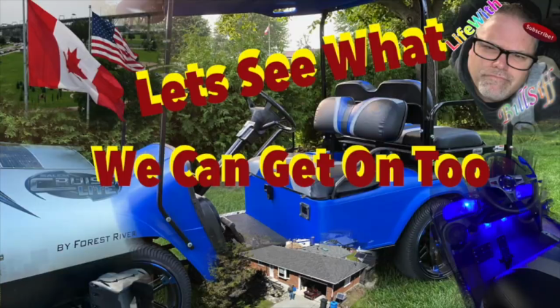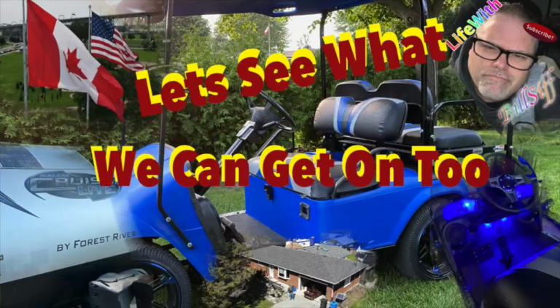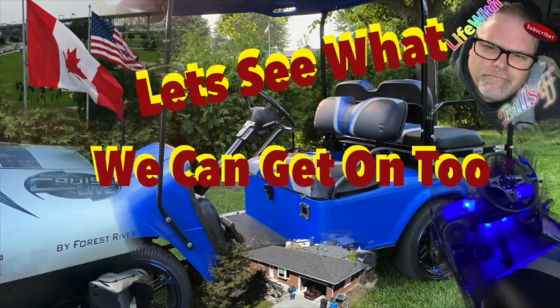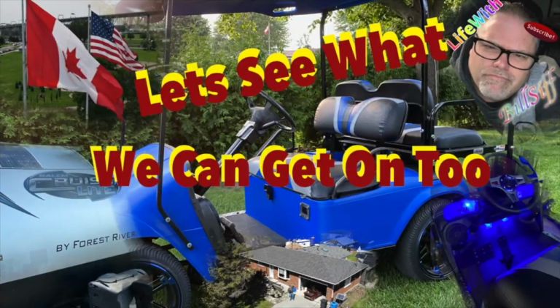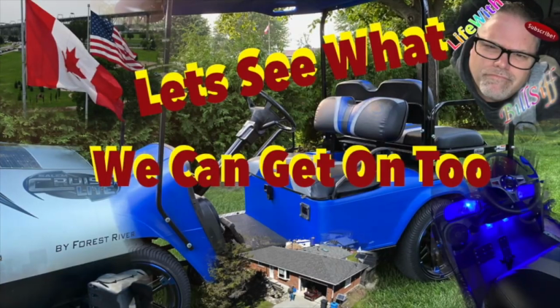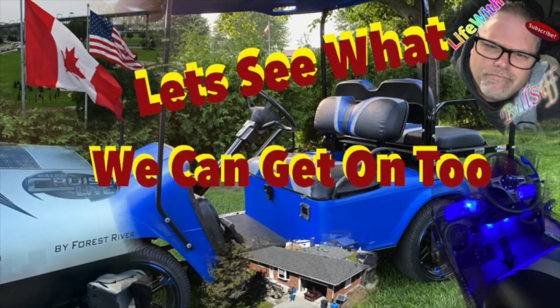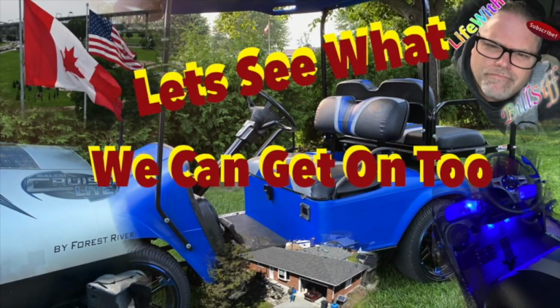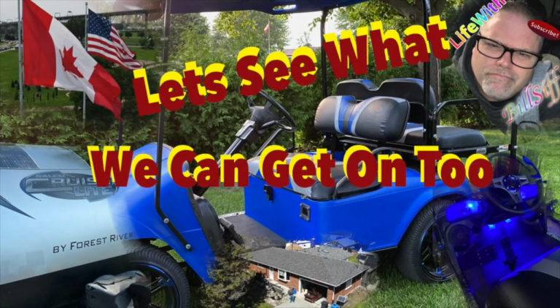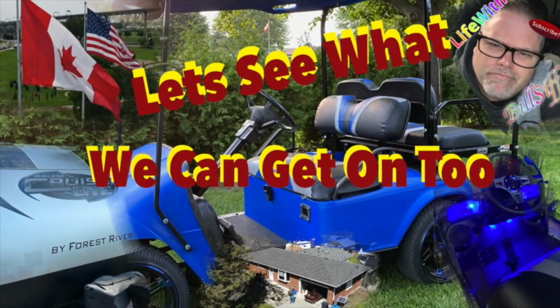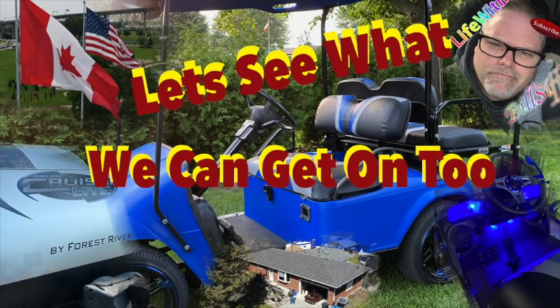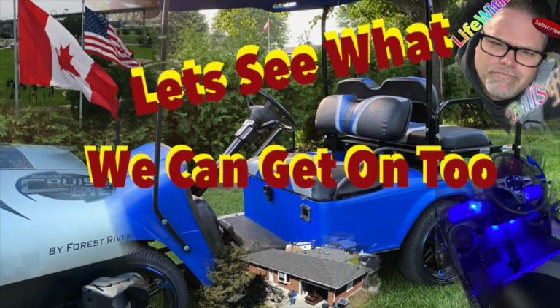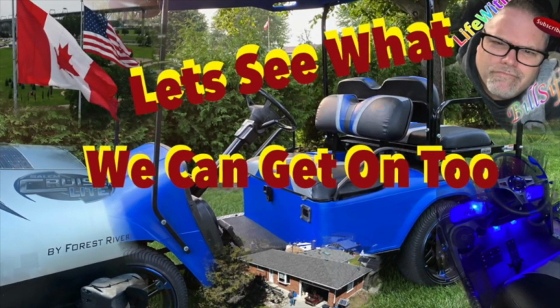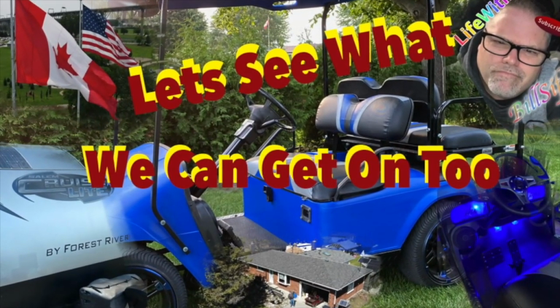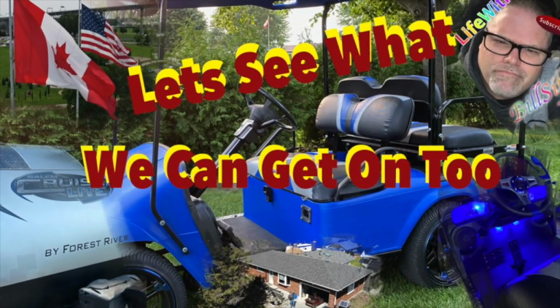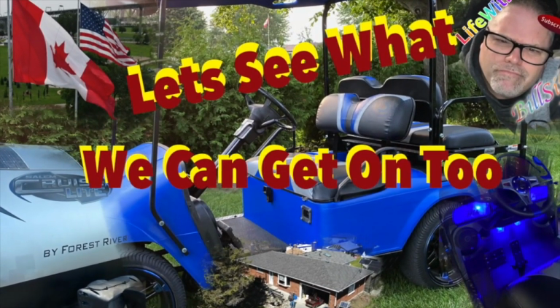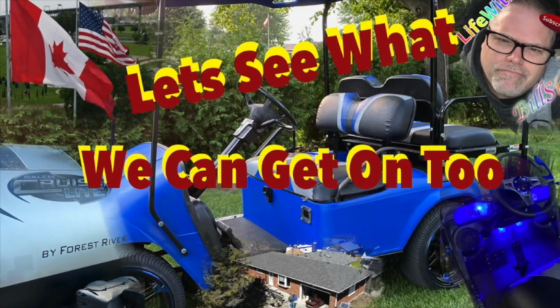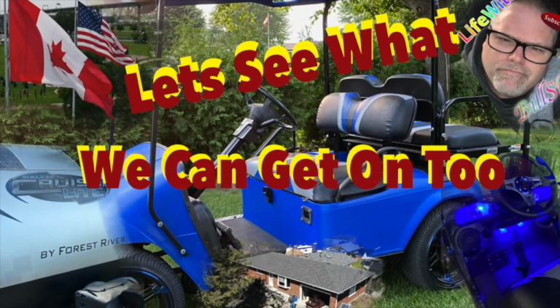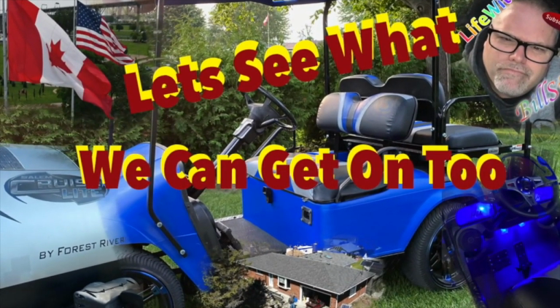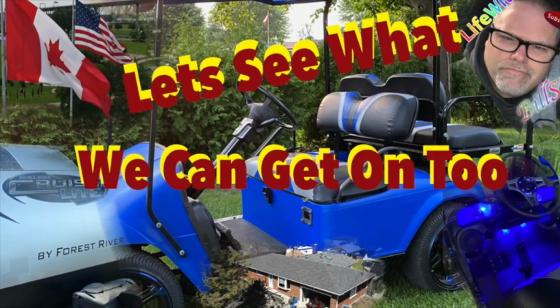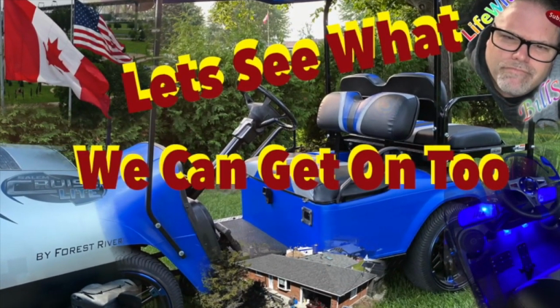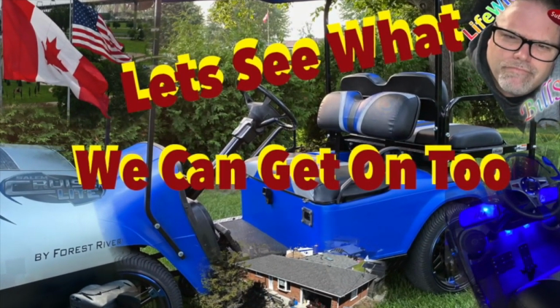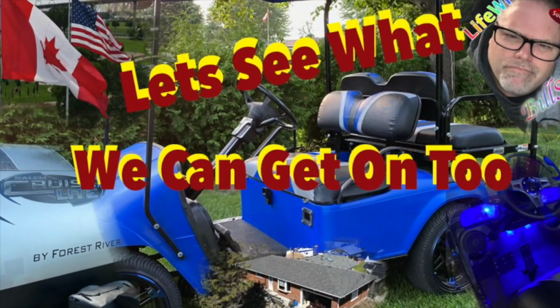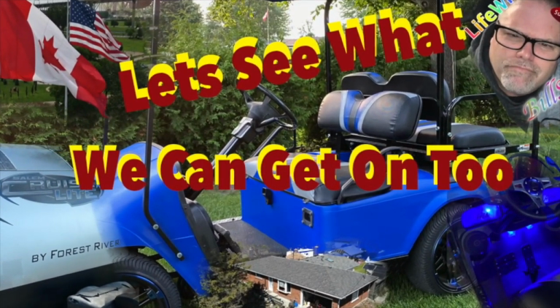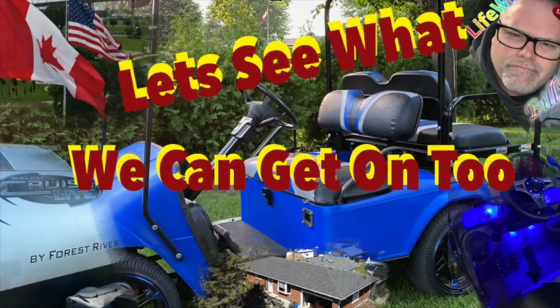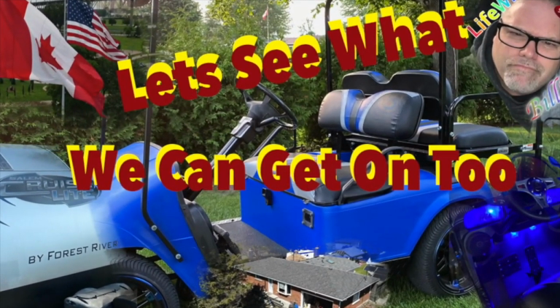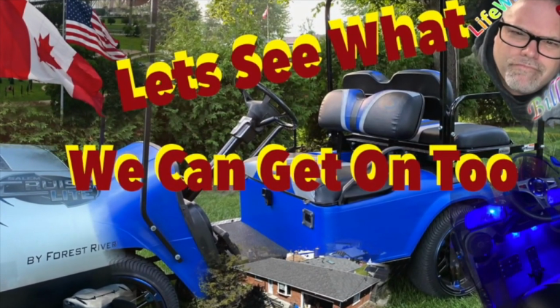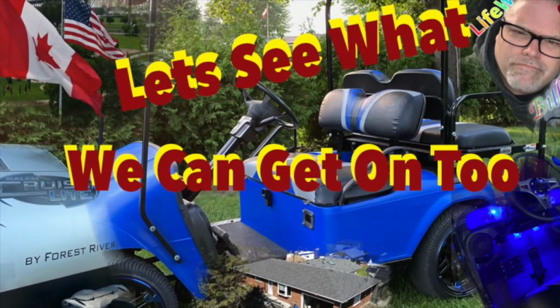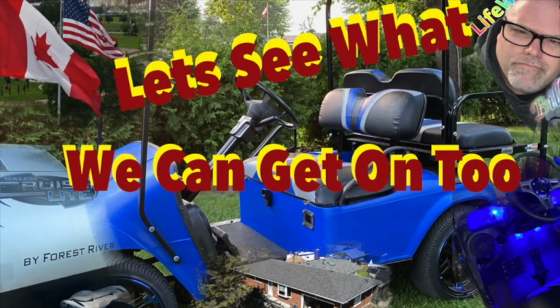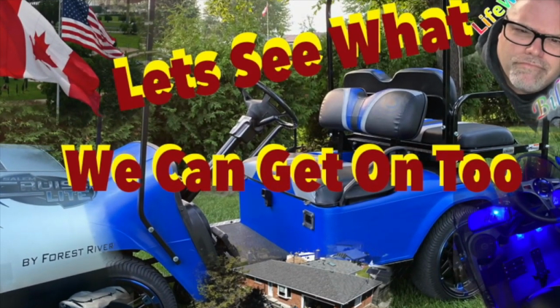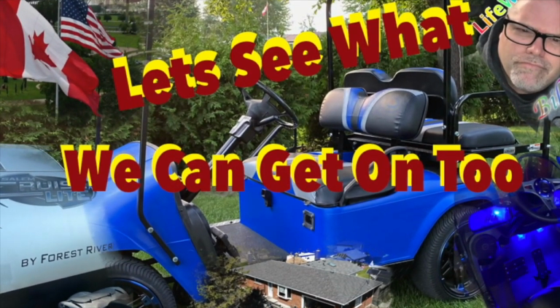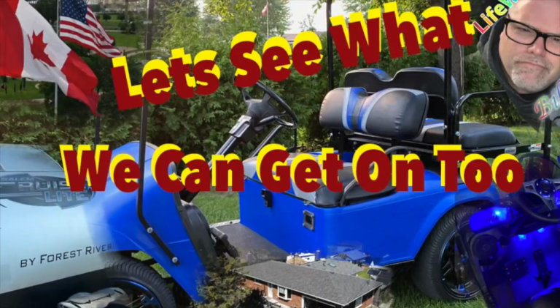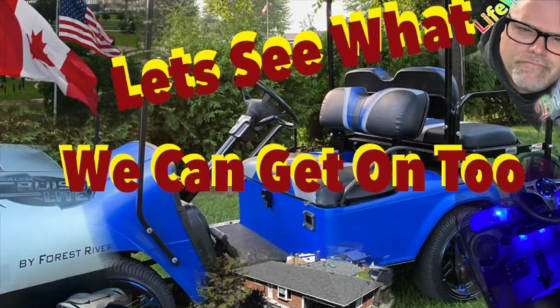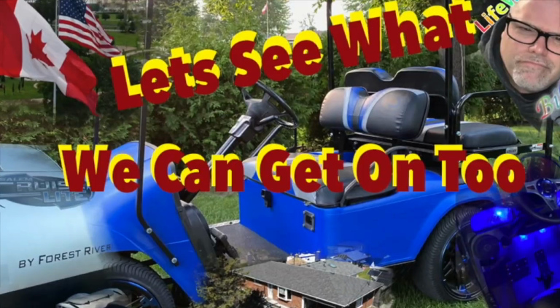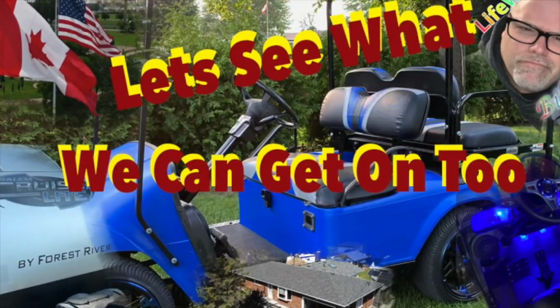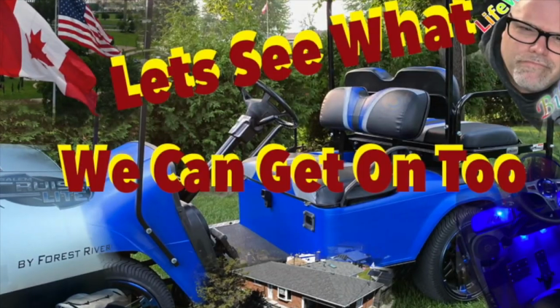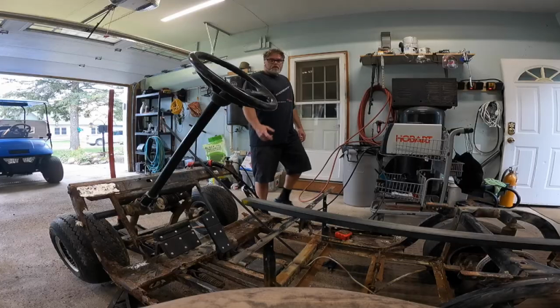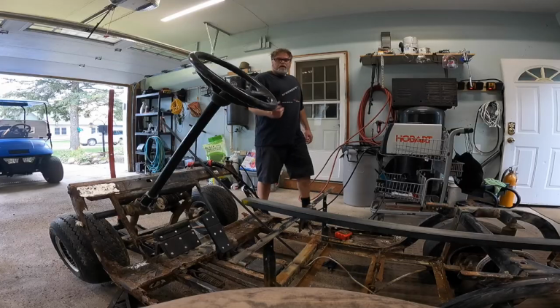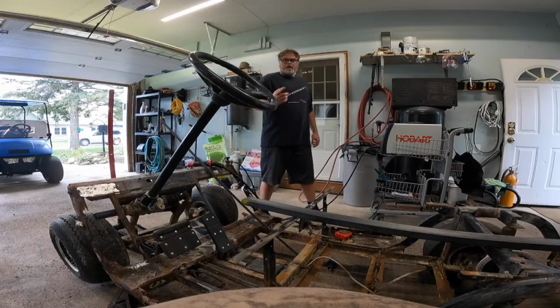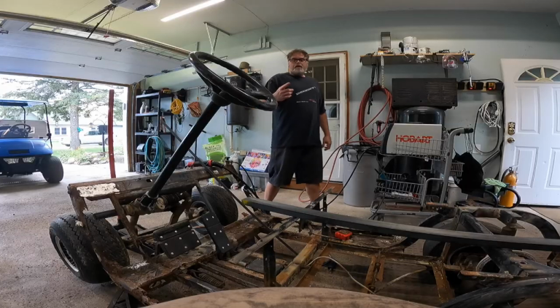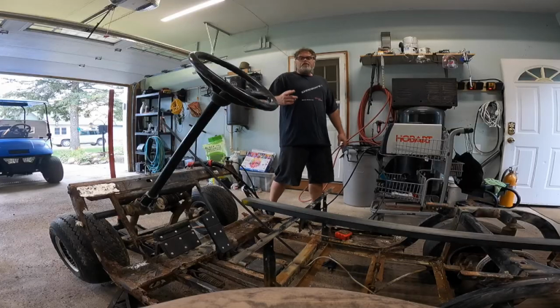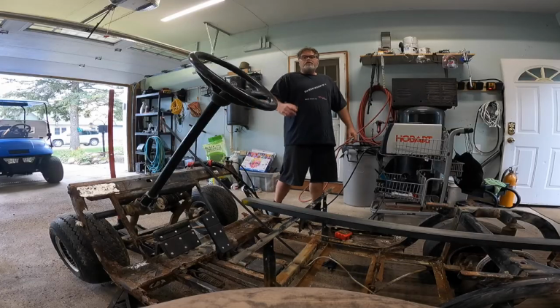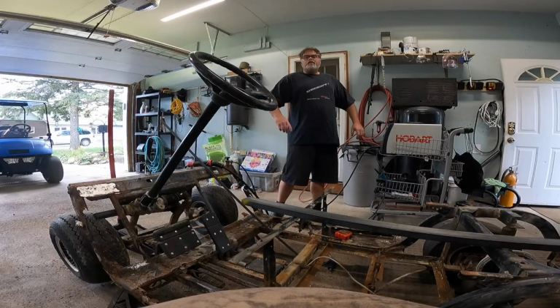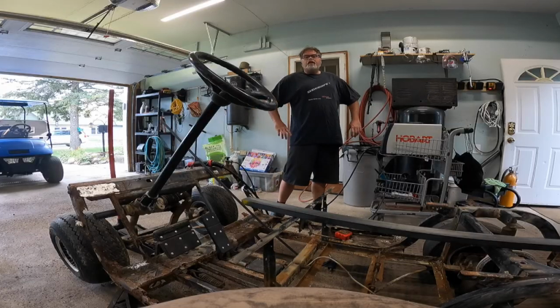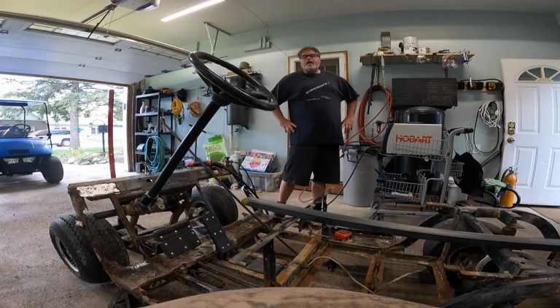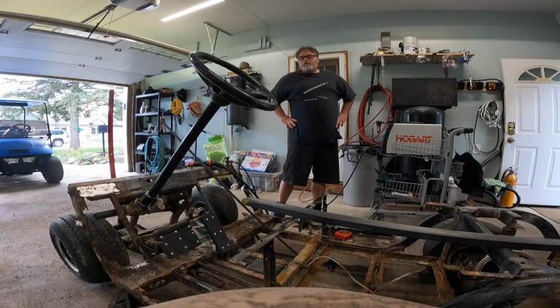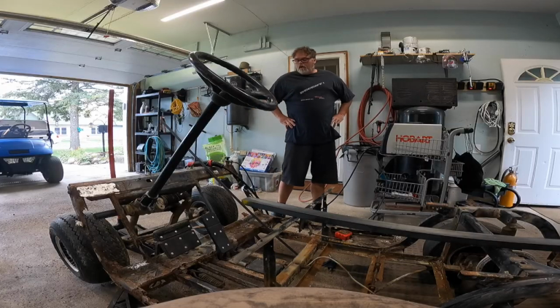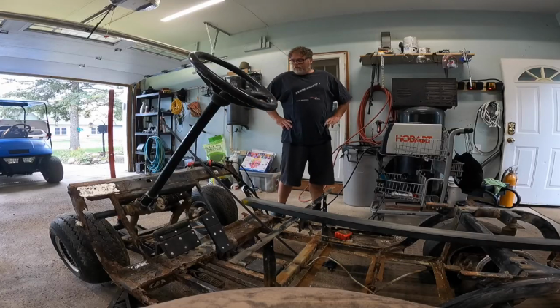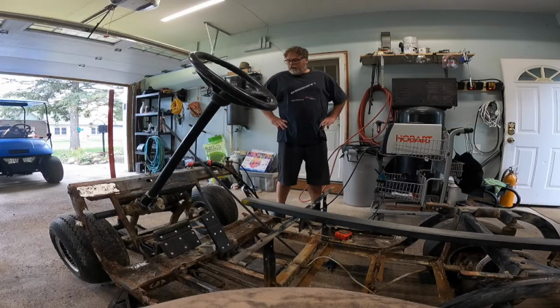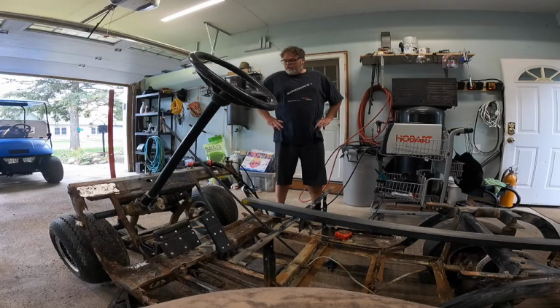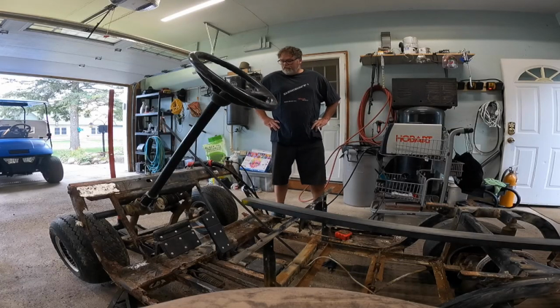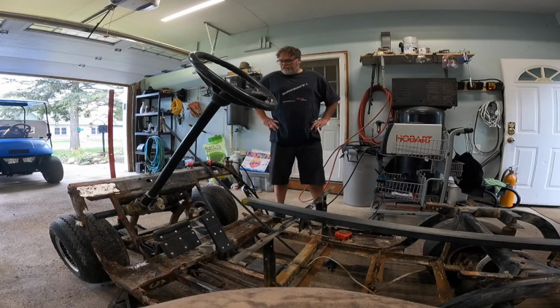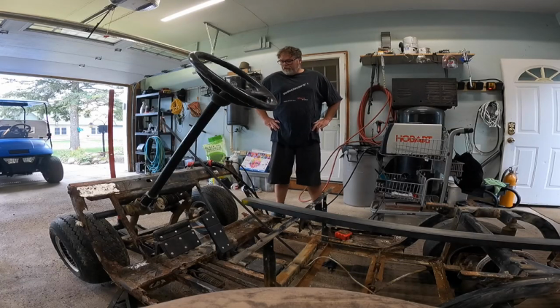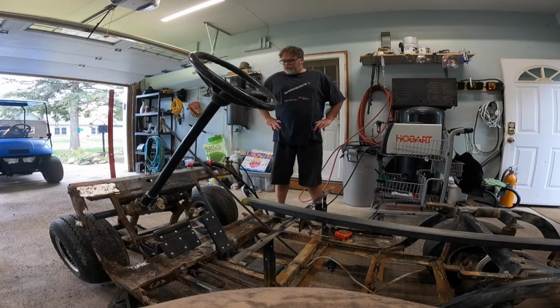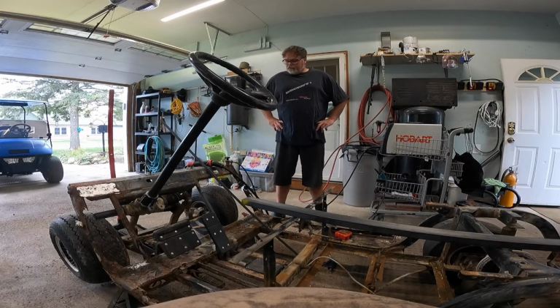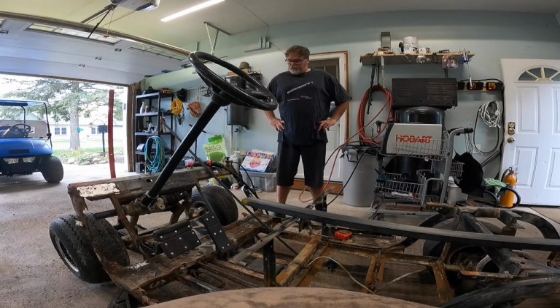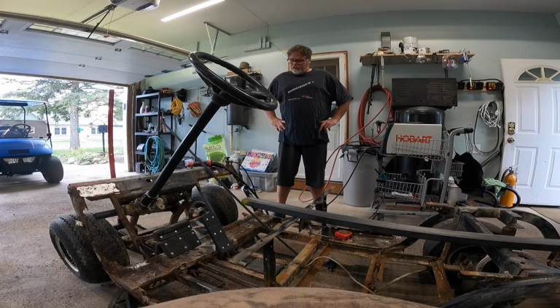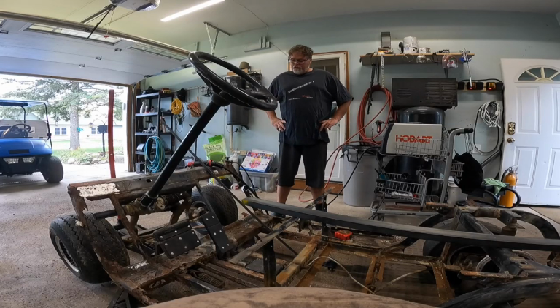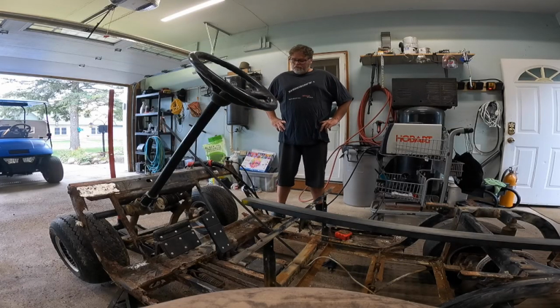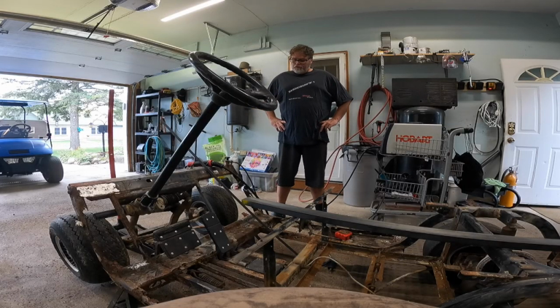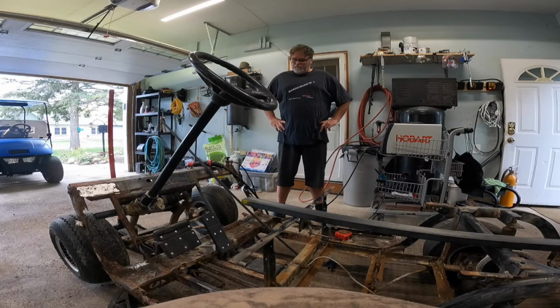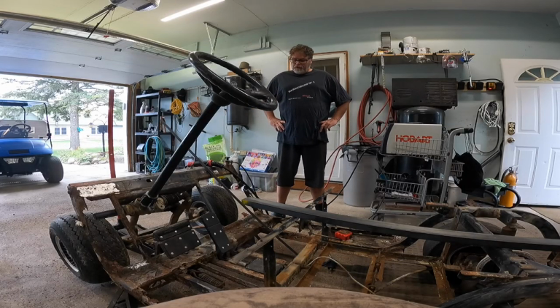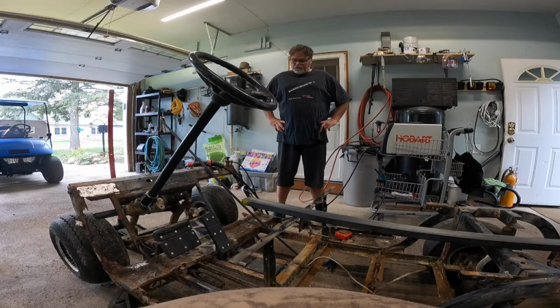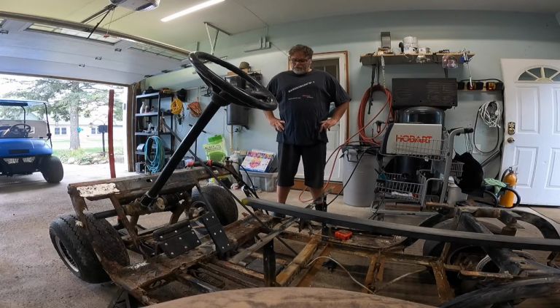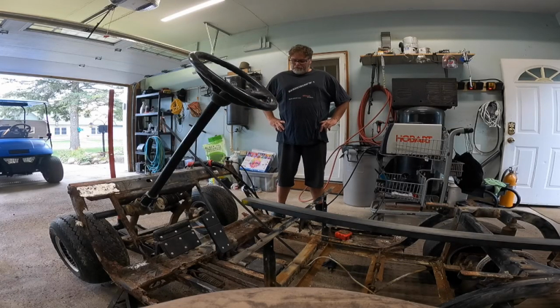Thanks a lot for coming along with Life with Belsif. Let's see what's really going on. How are you doing today? Welcome to Life with Belsif. I'm your host Belsif.